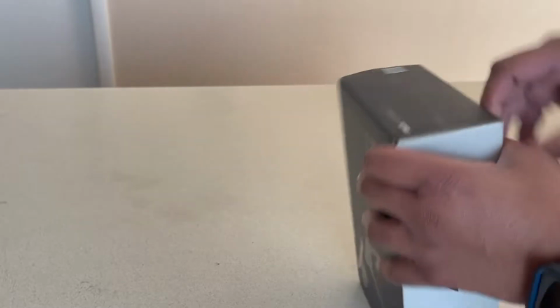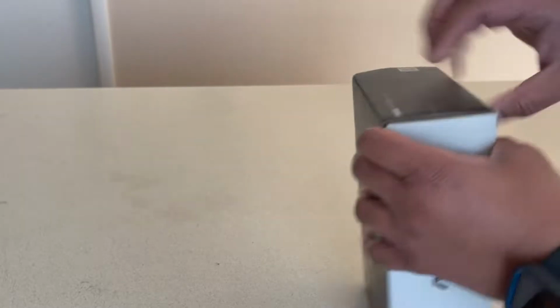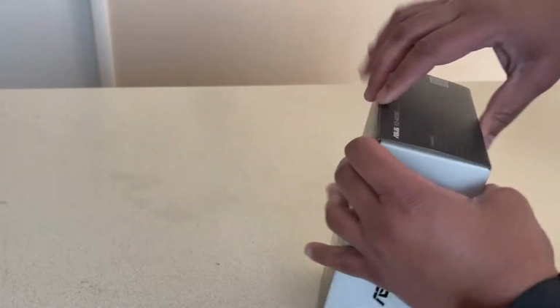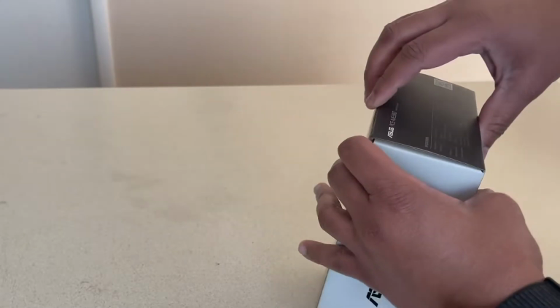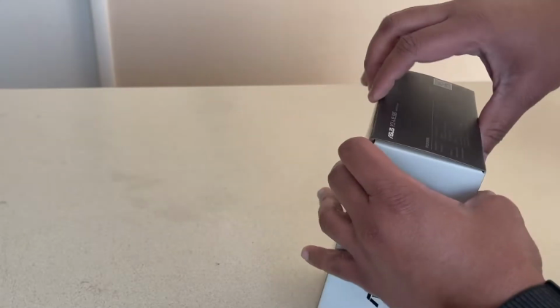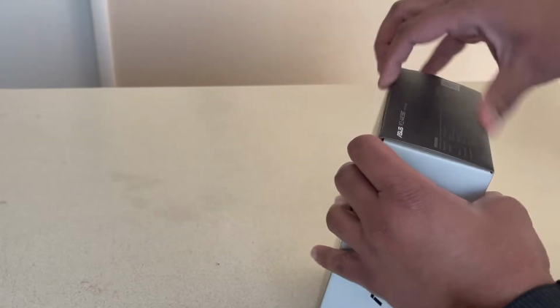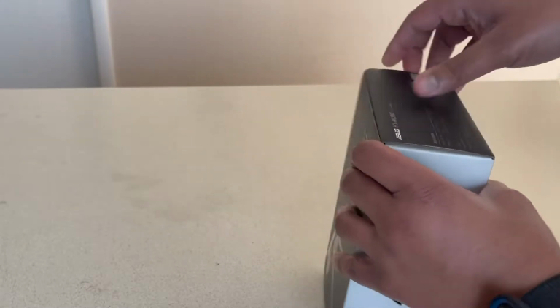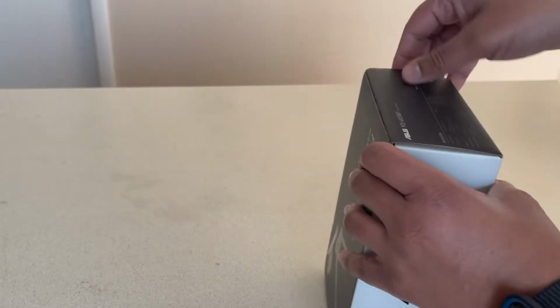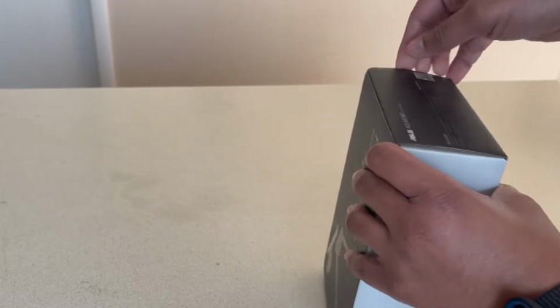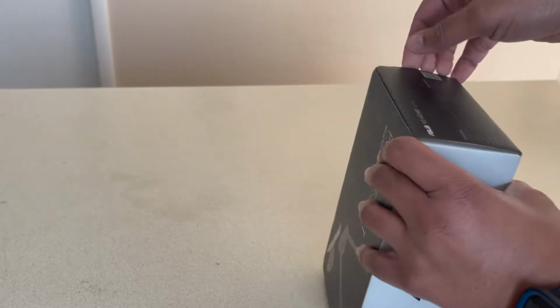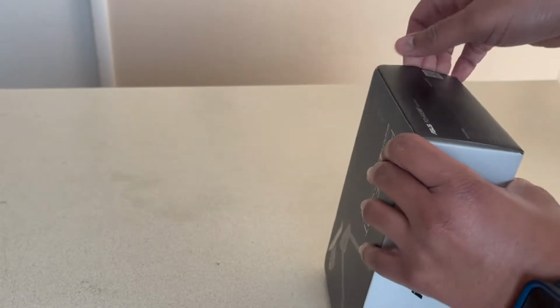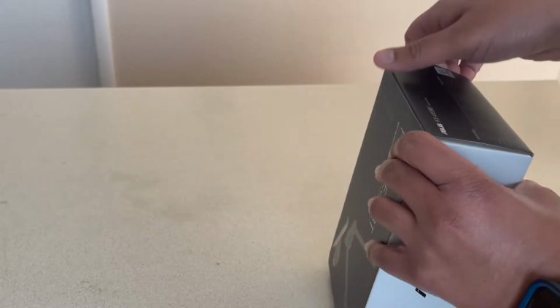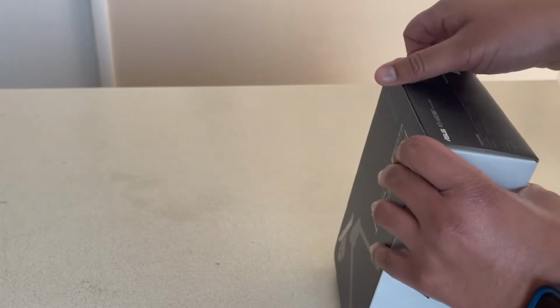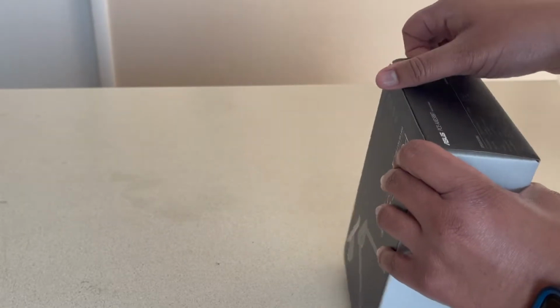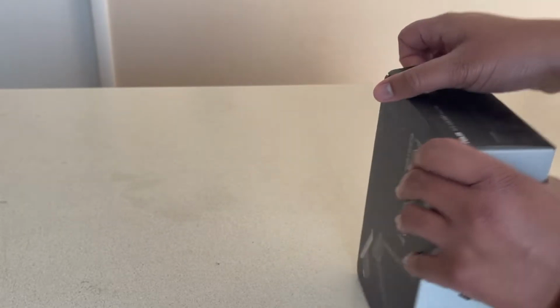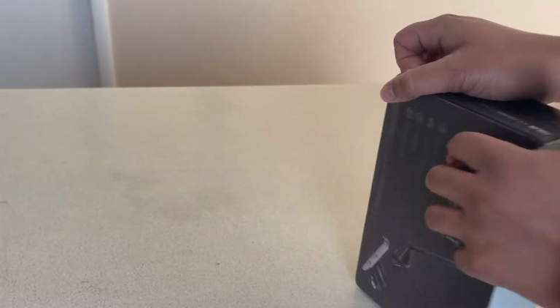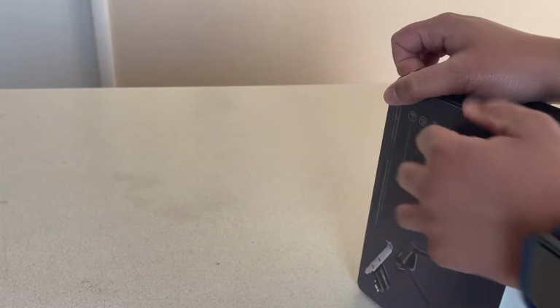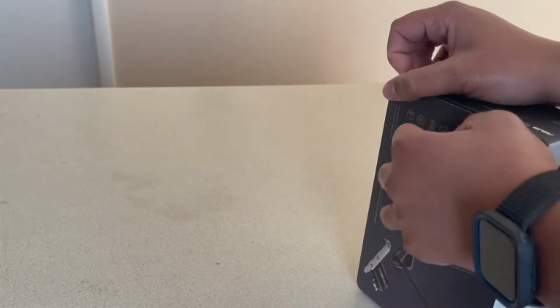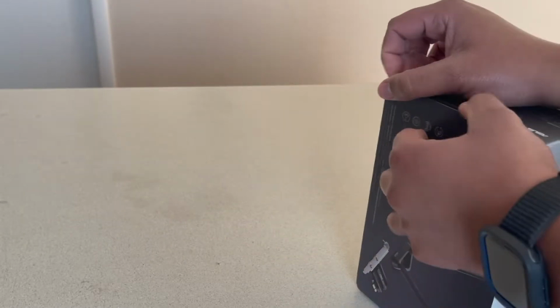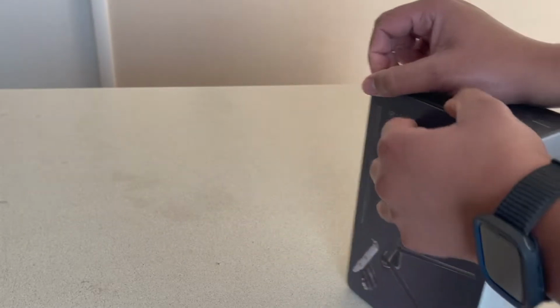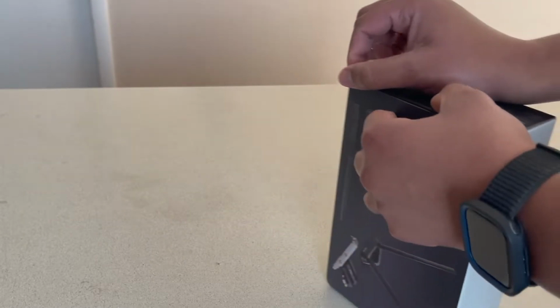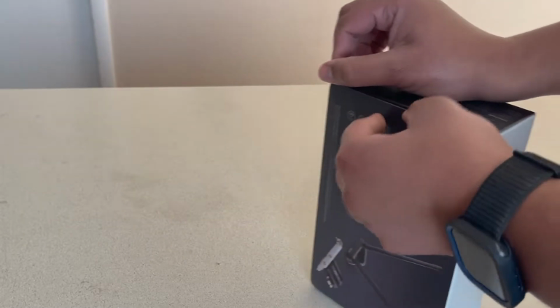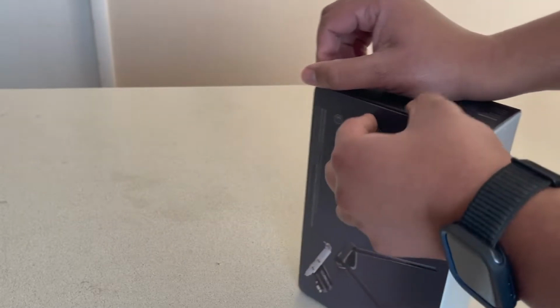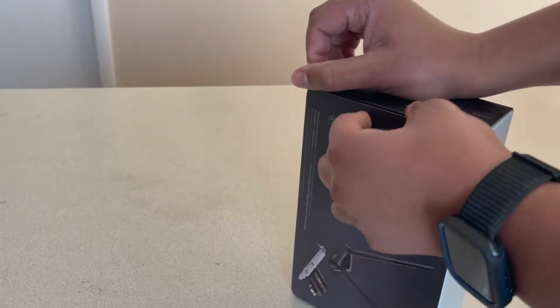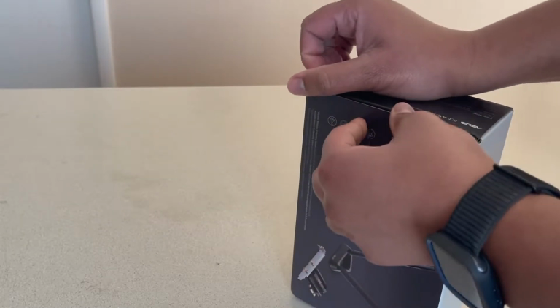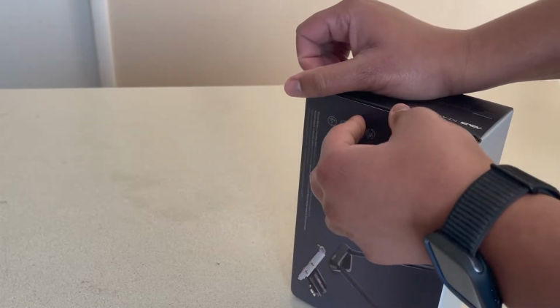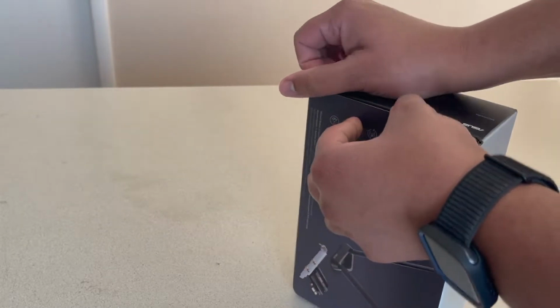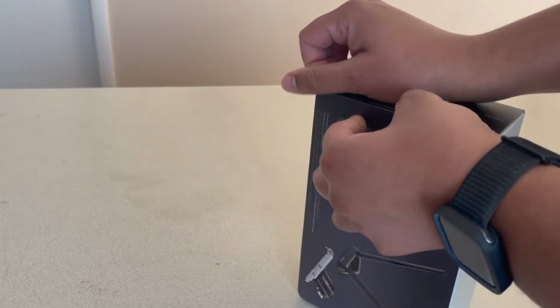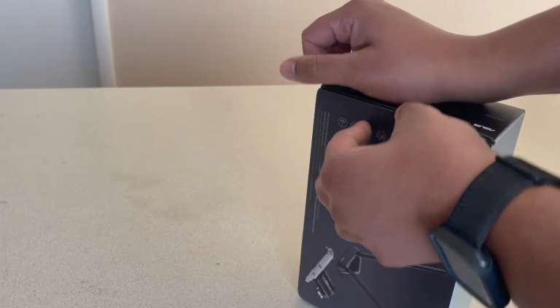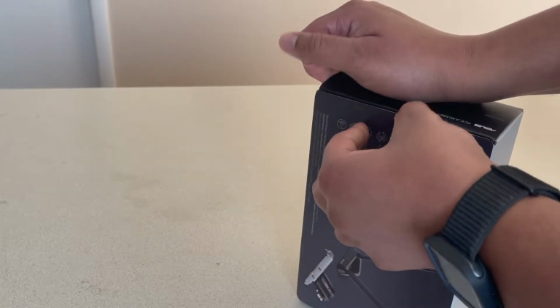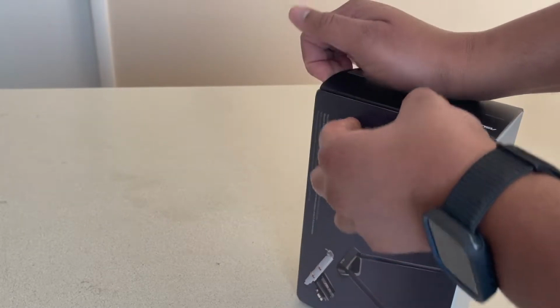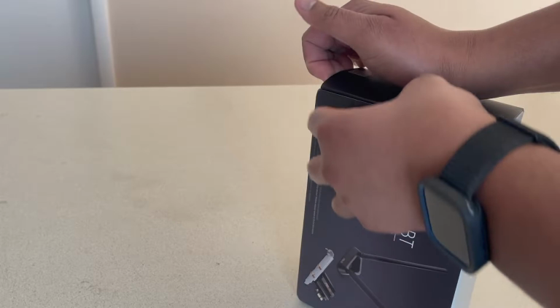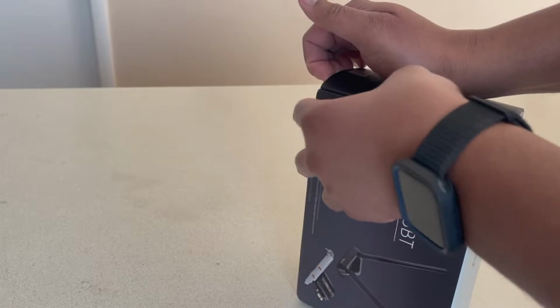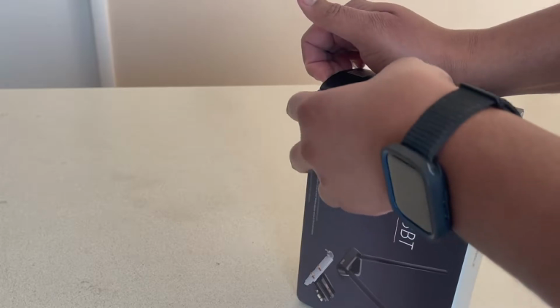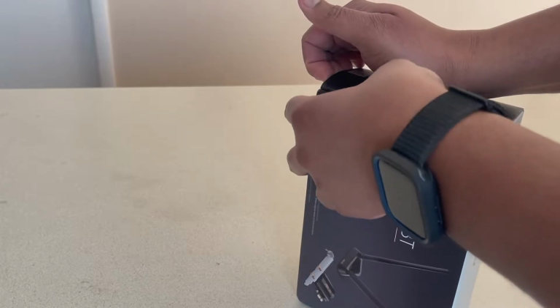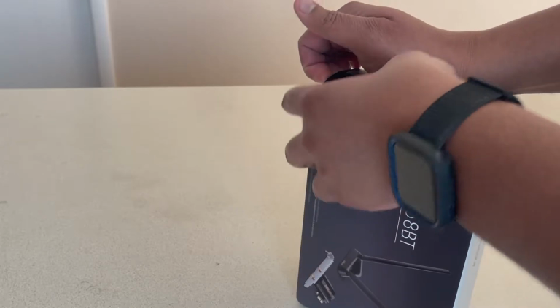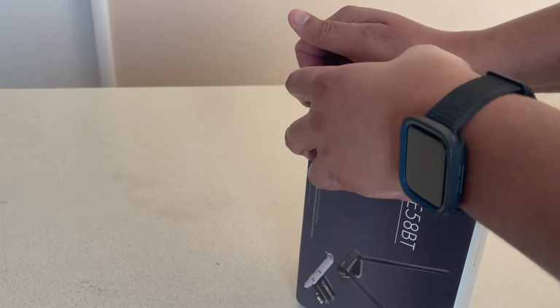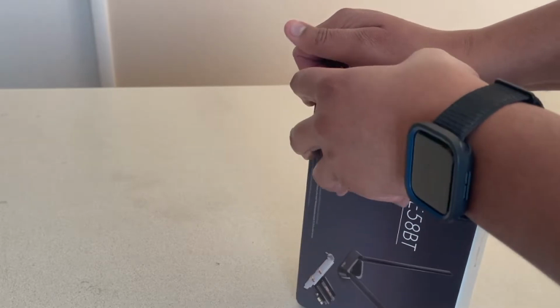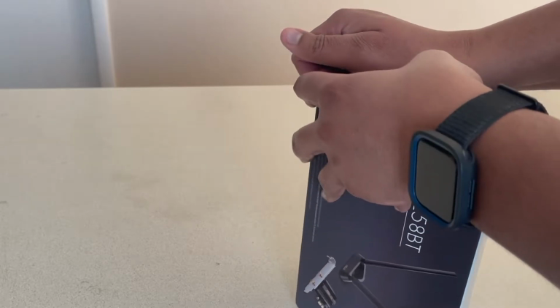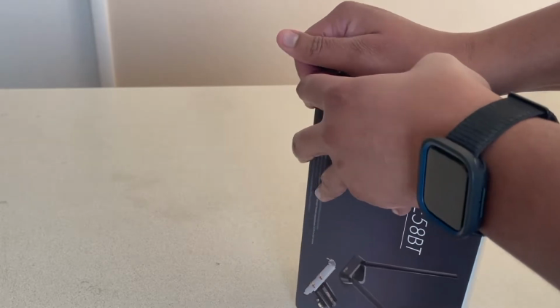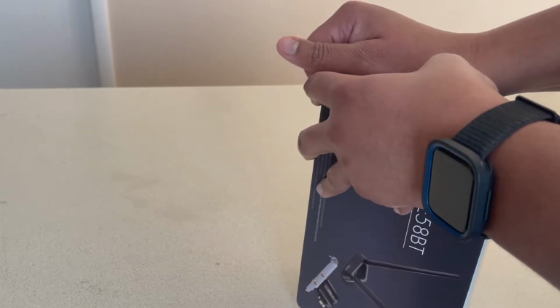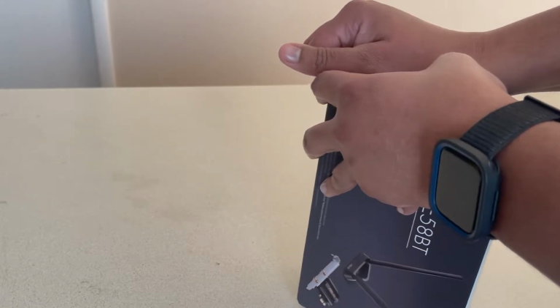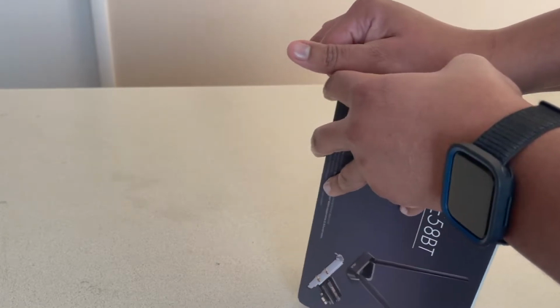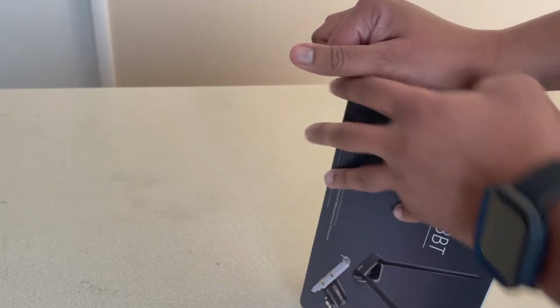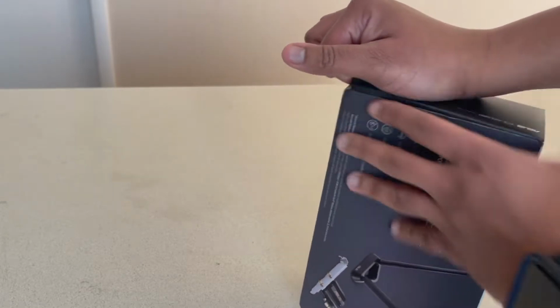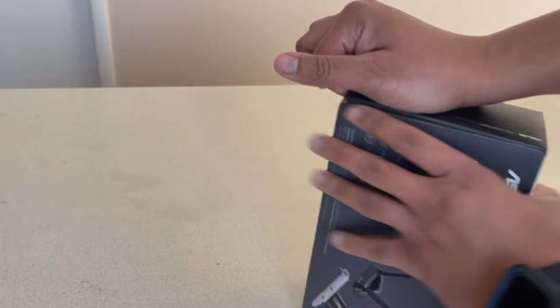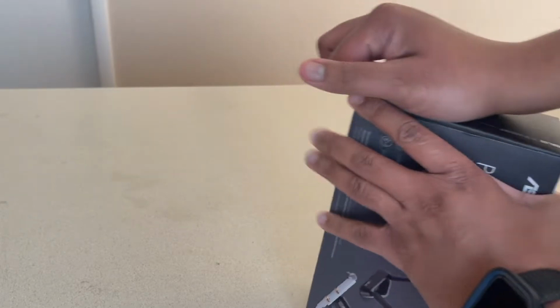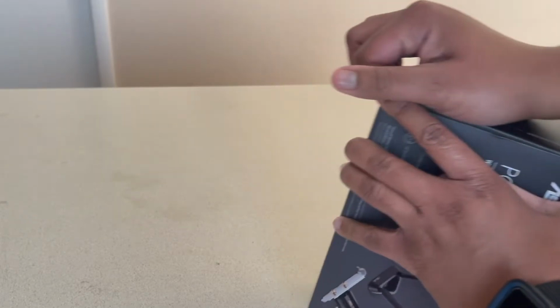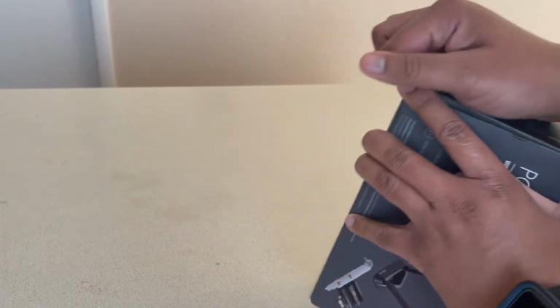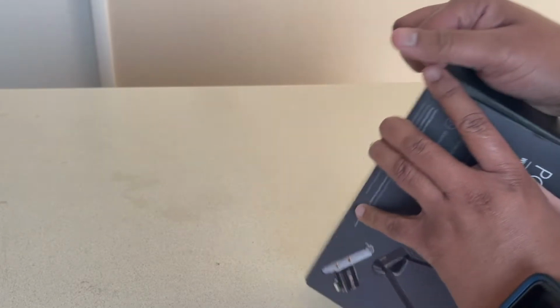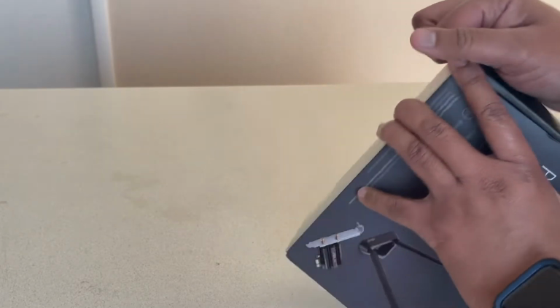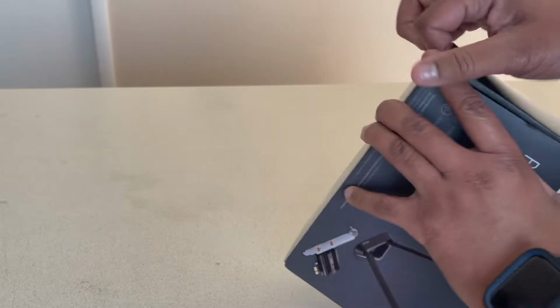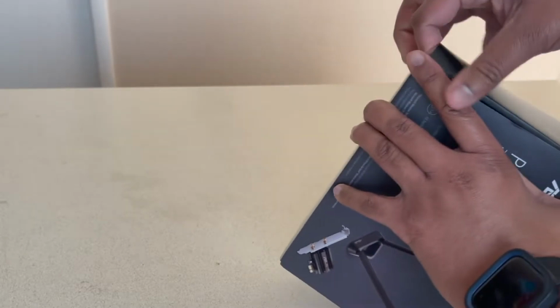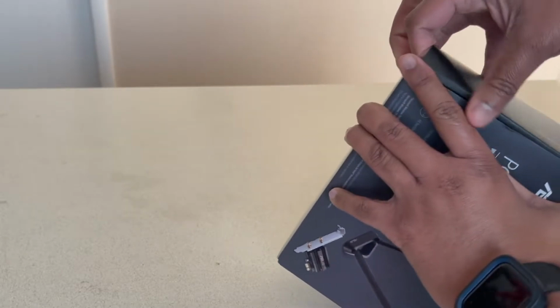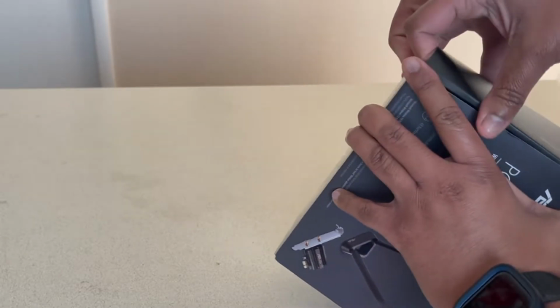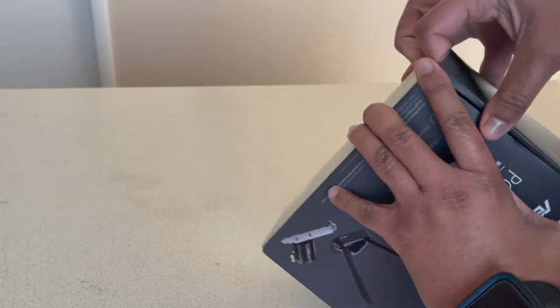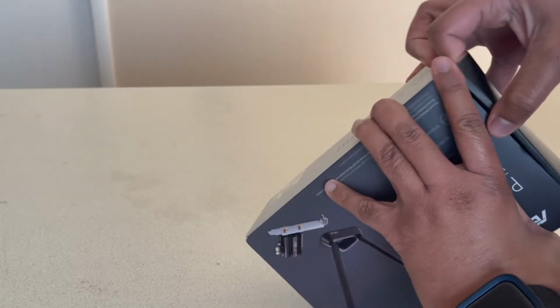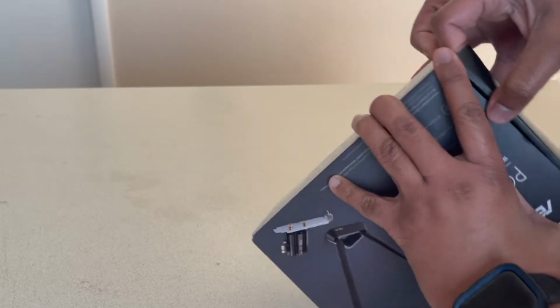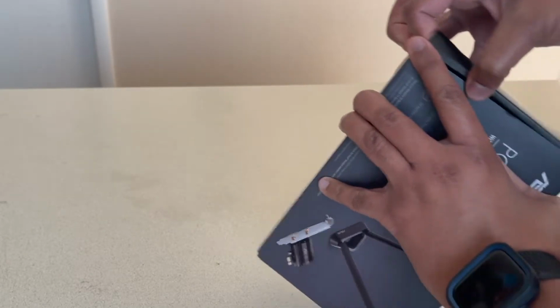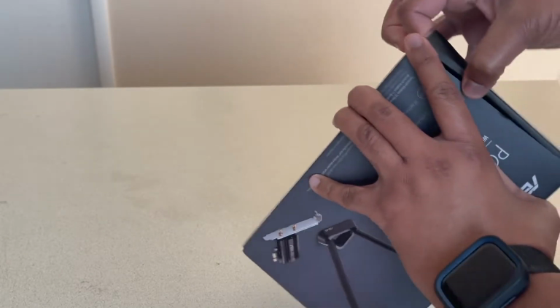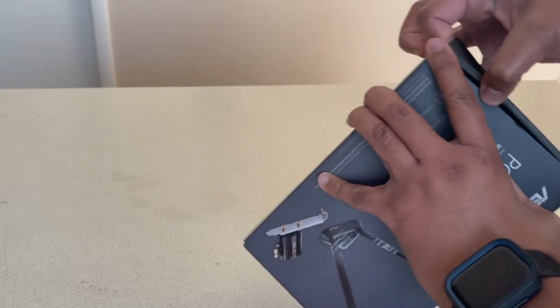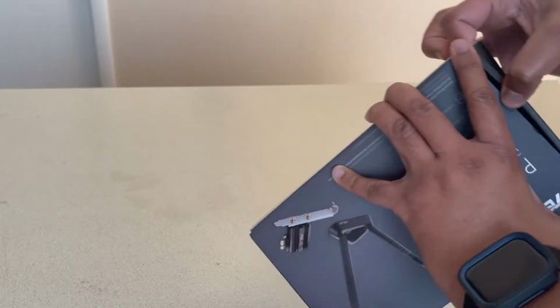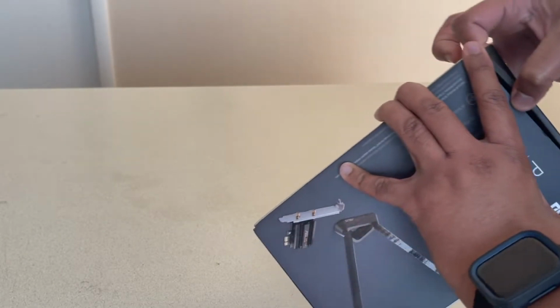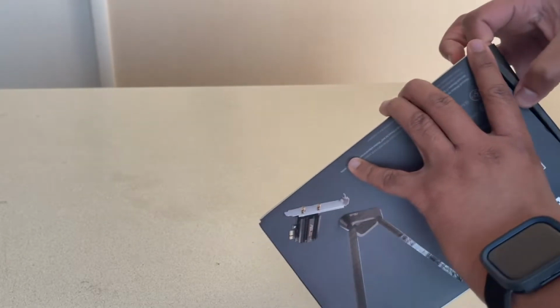It opens up this way. I love ASUS products — I have an ASUS monitor and my motherboard is ASUS.